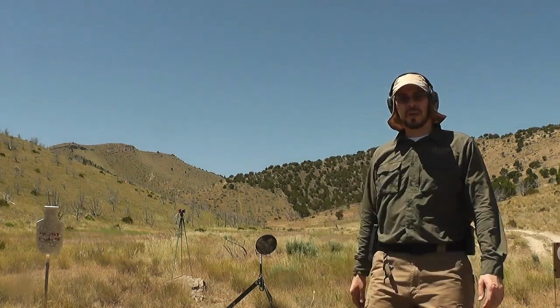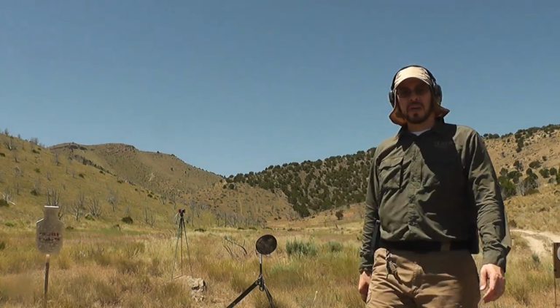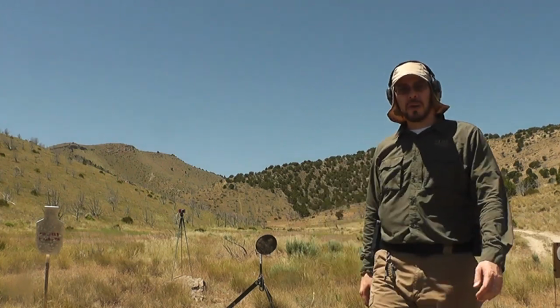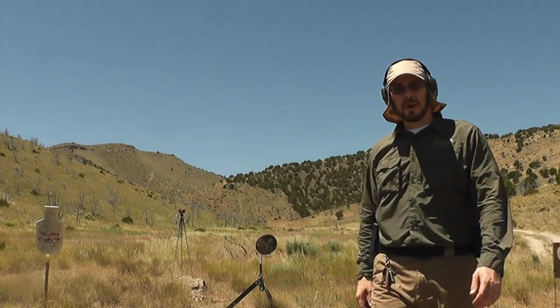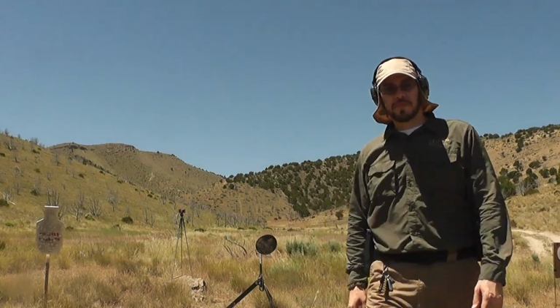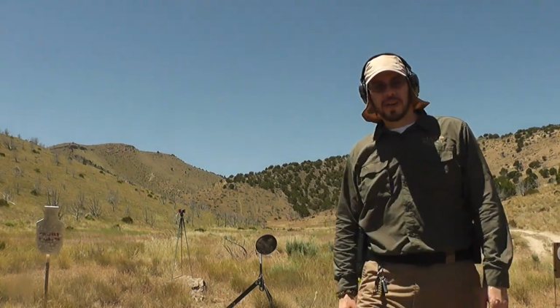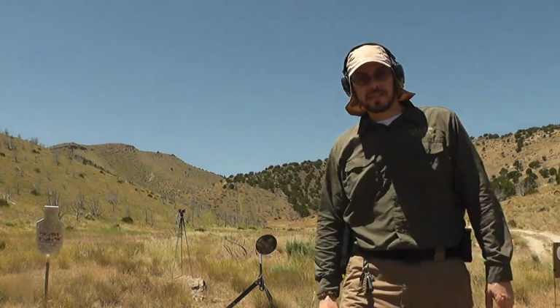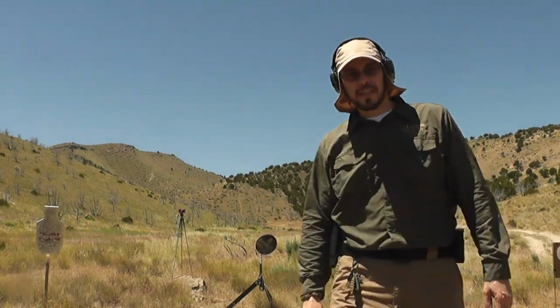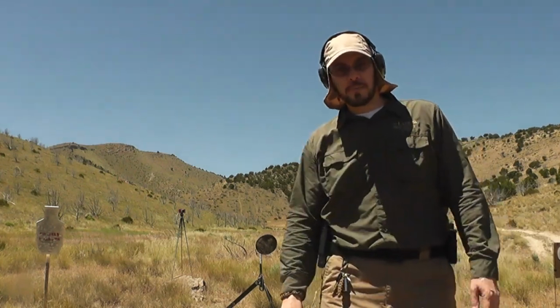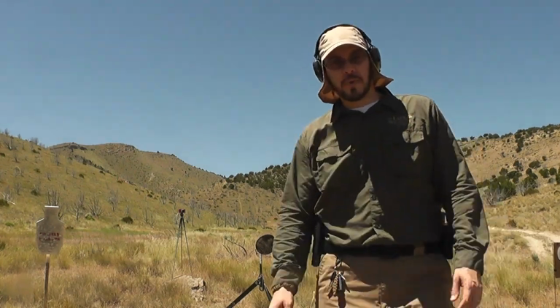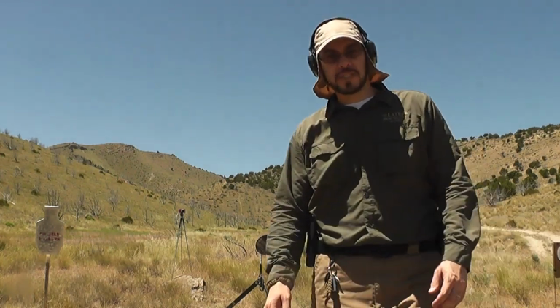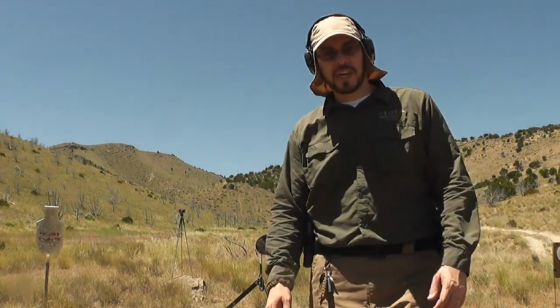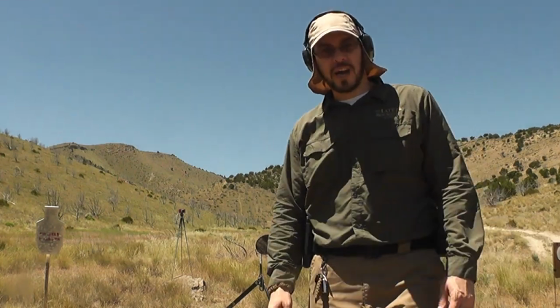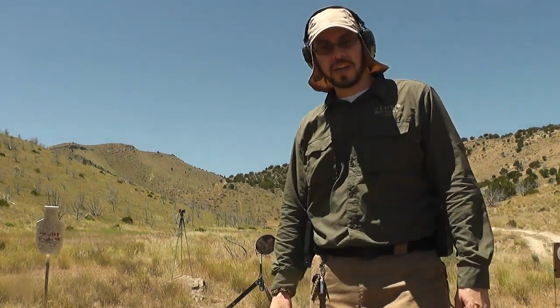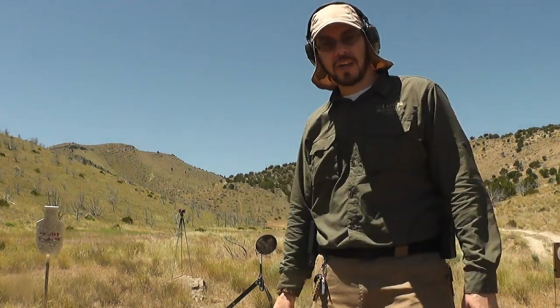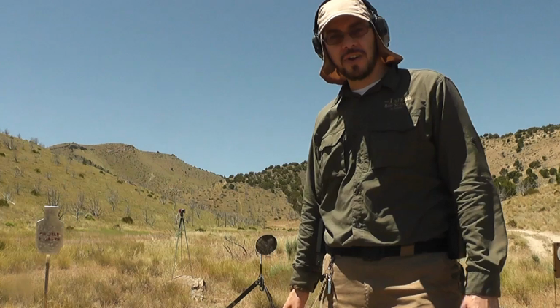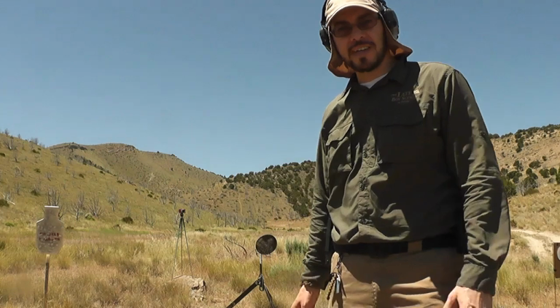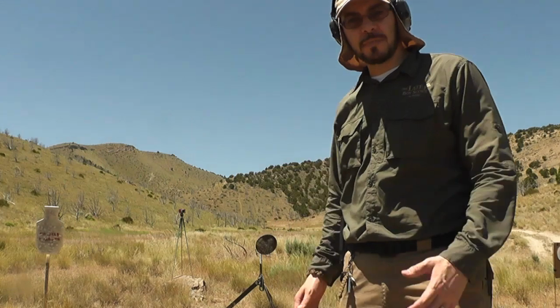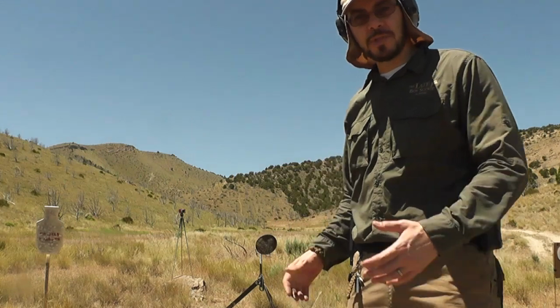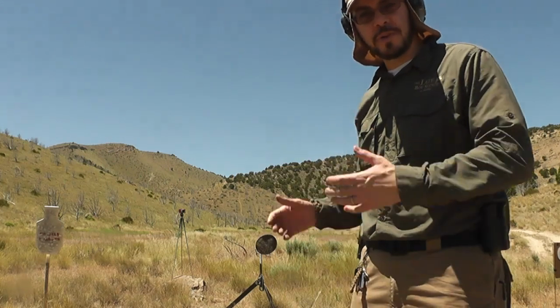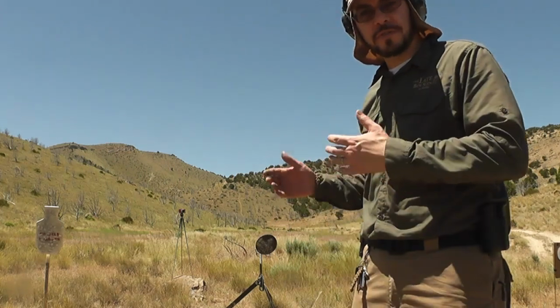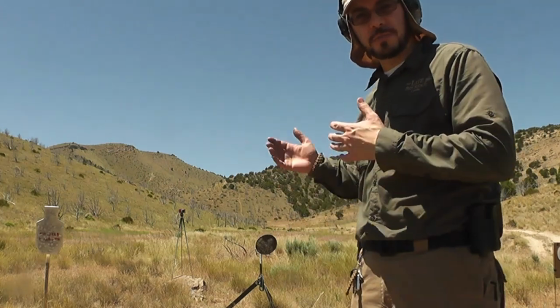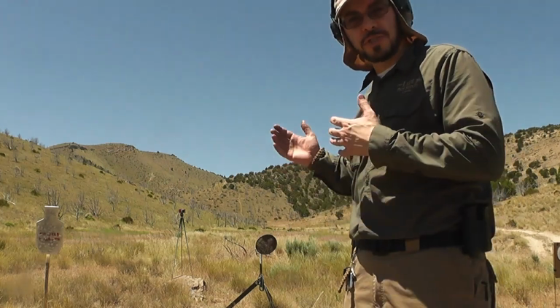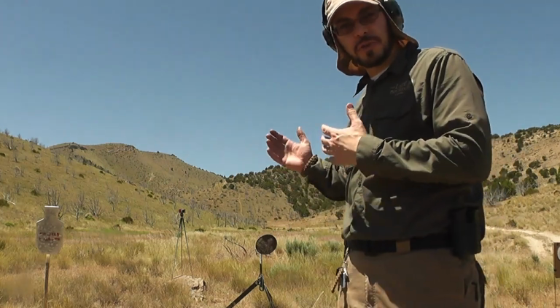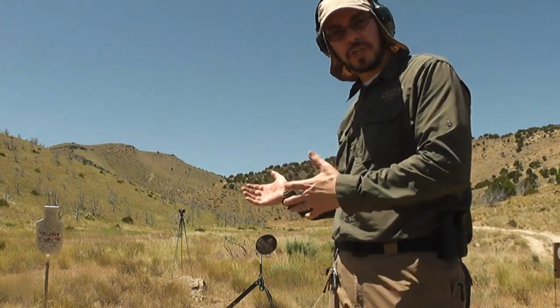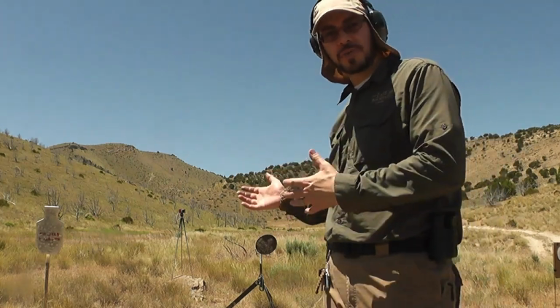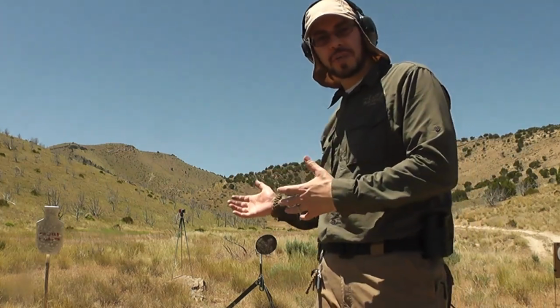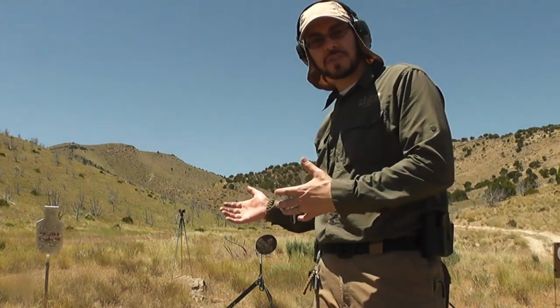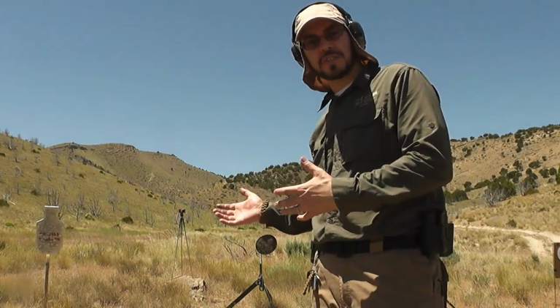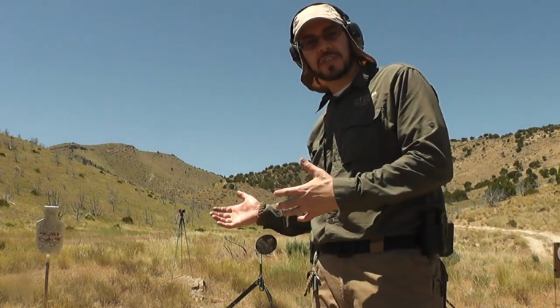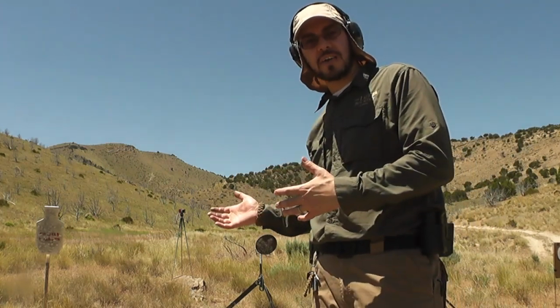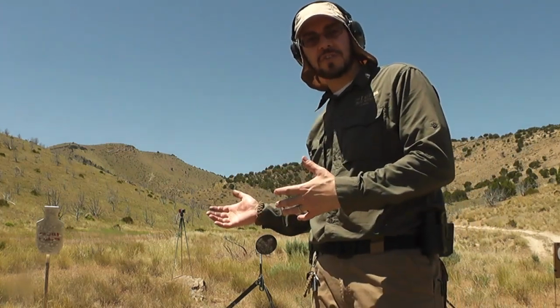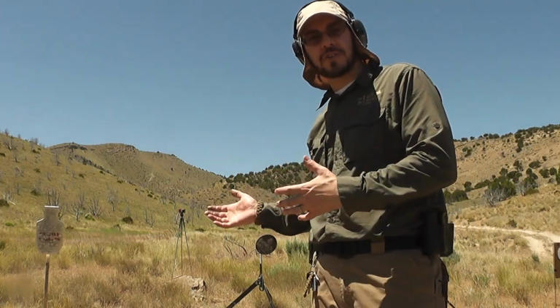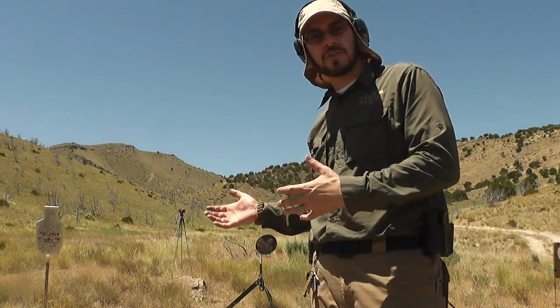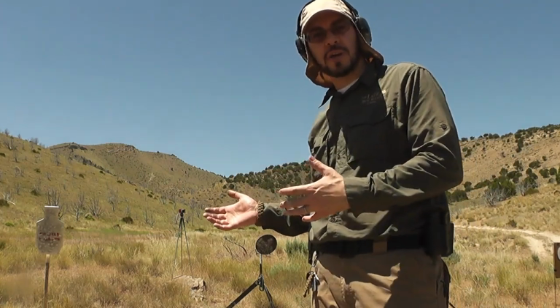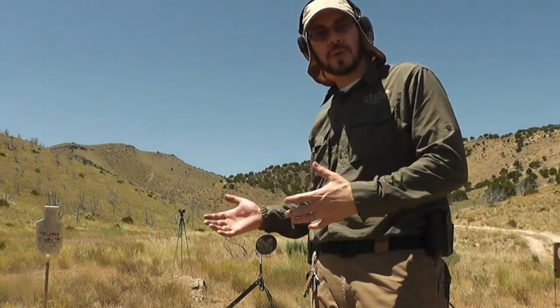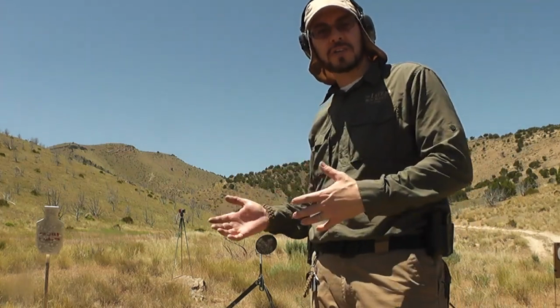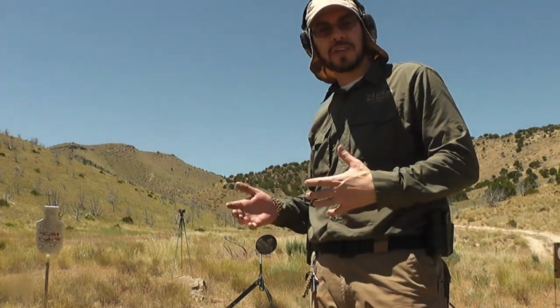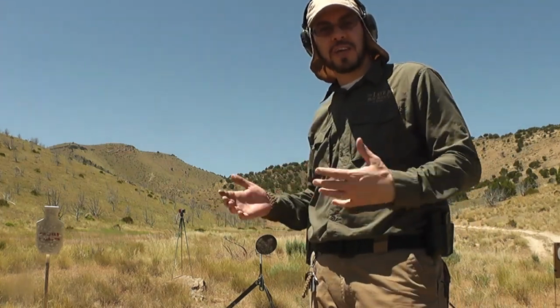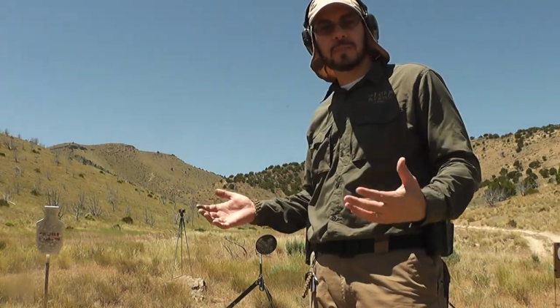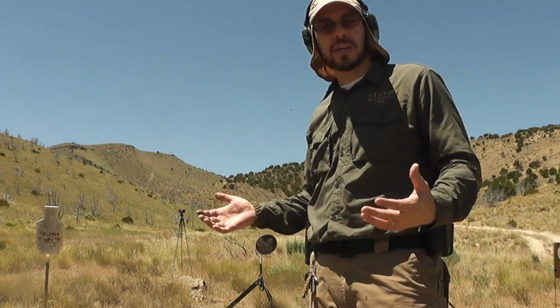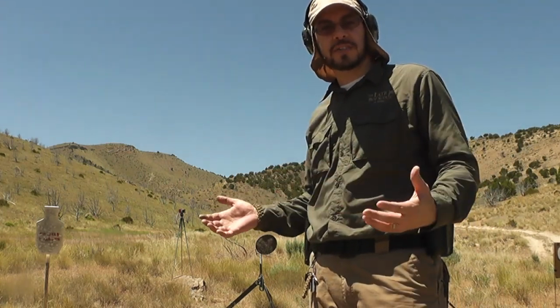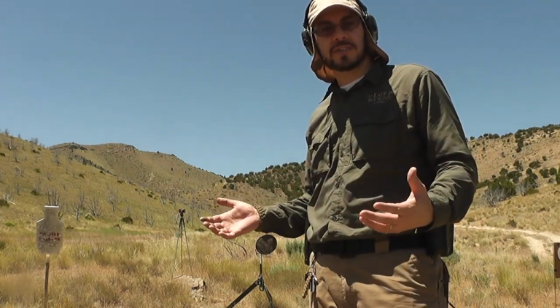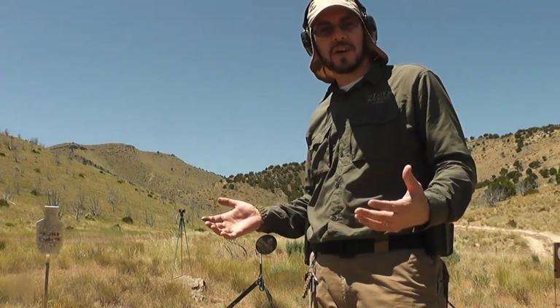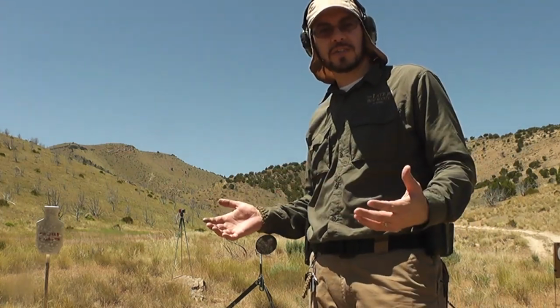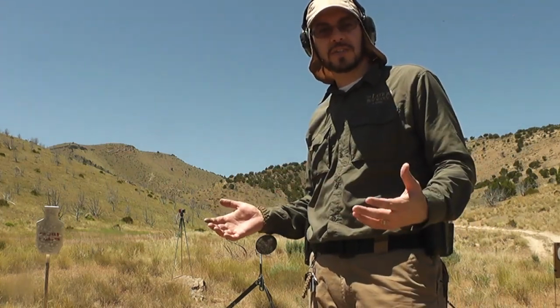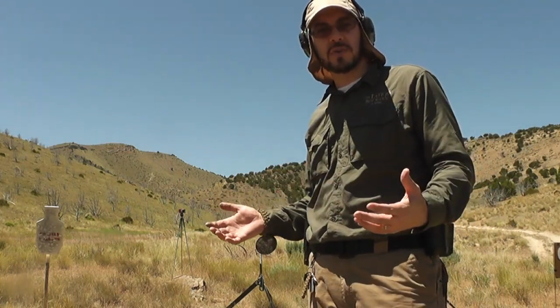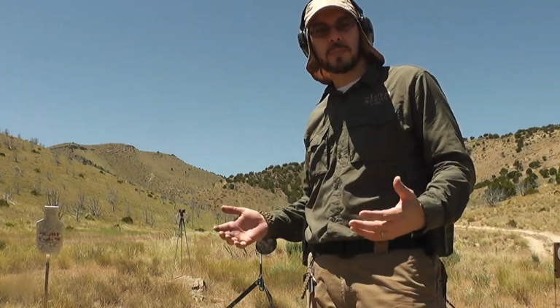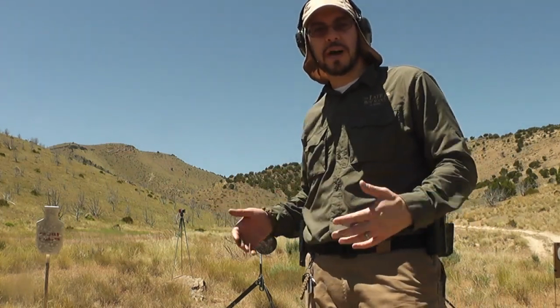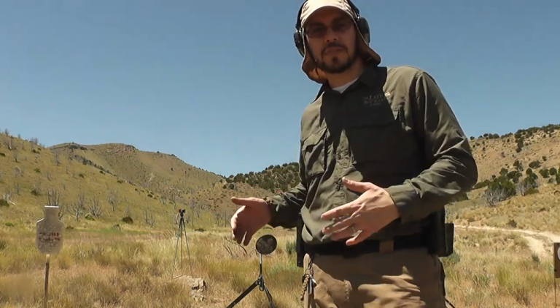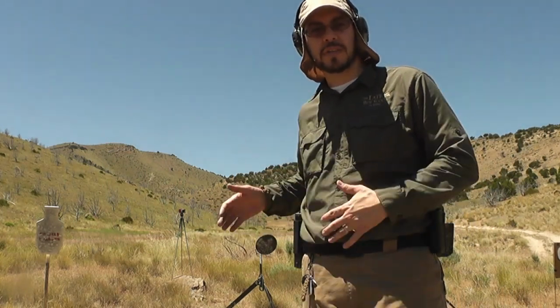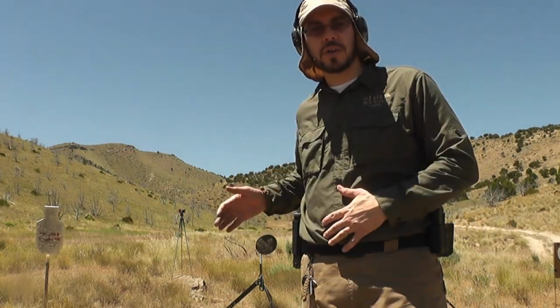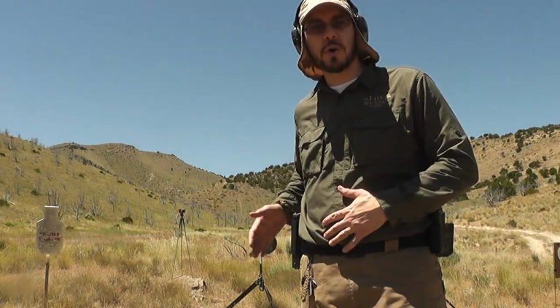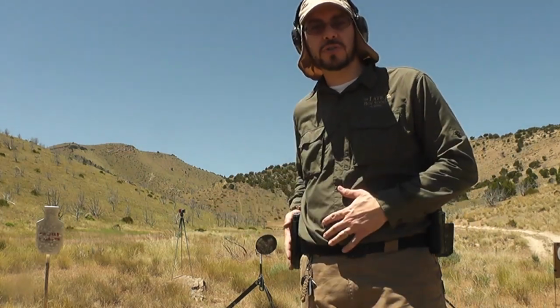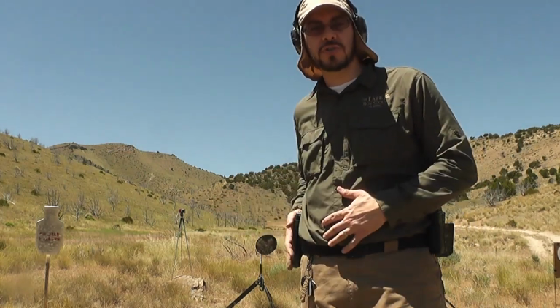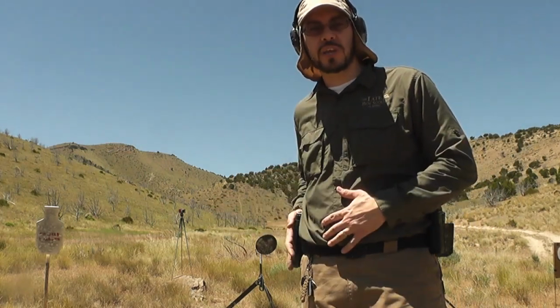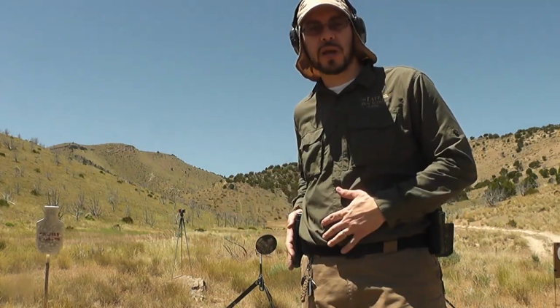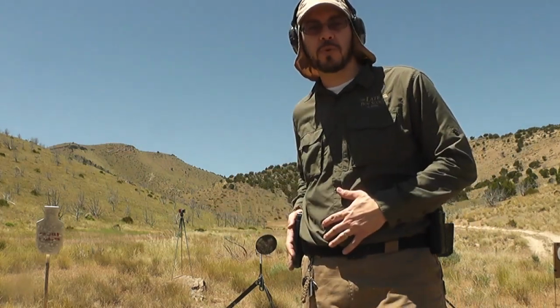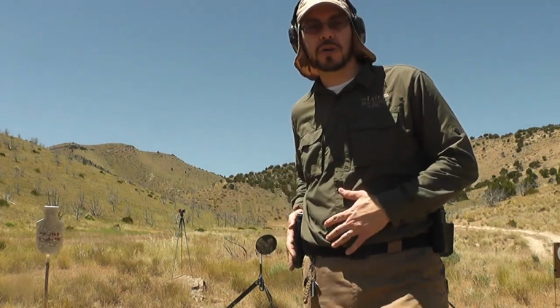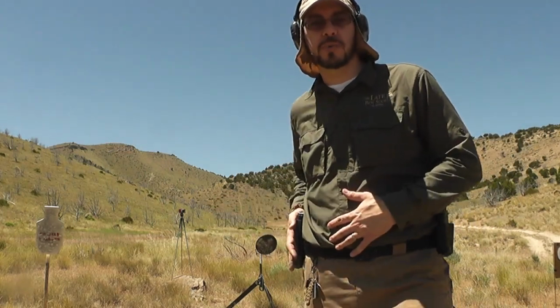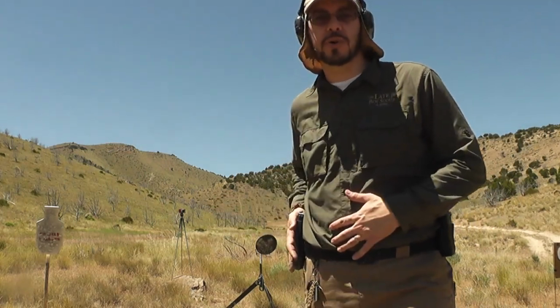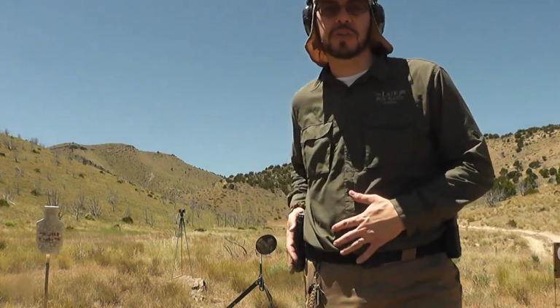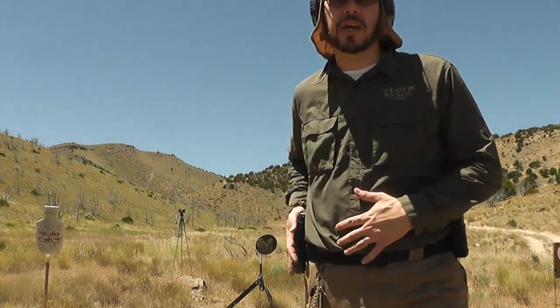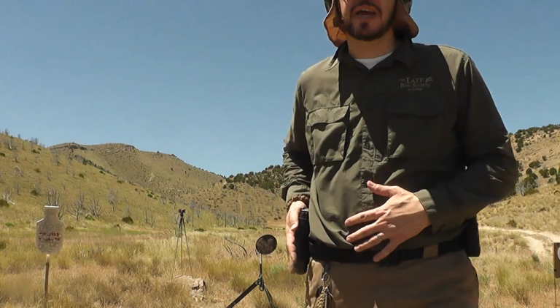Hey, my friends, Late Boy Scout here. As I'm doing some shooting drills this afternoon, I want to take a minute to talk to you about the holster that I'm working with today.